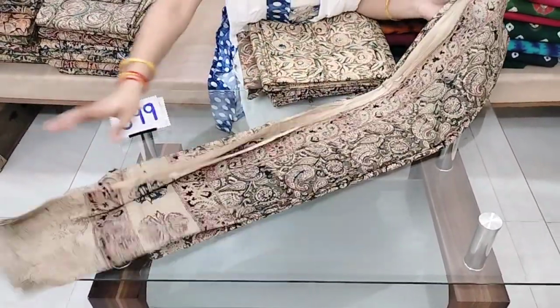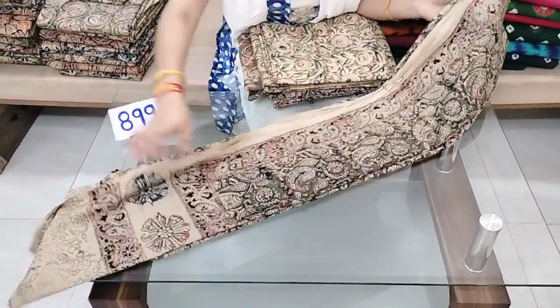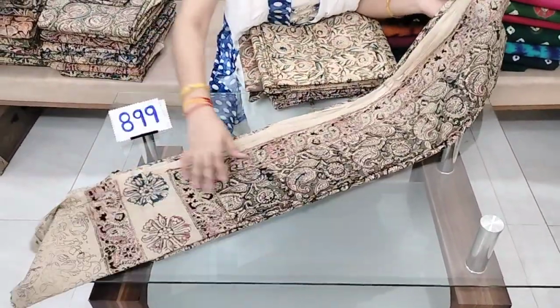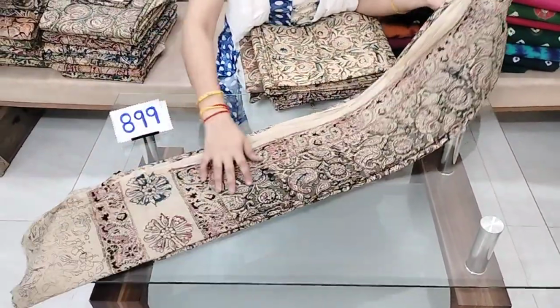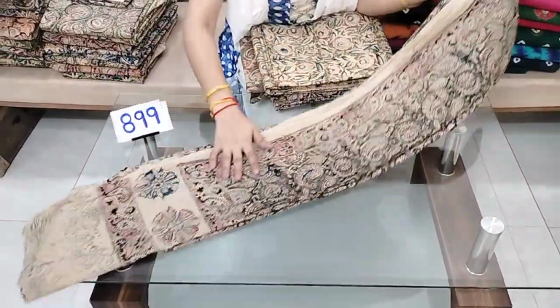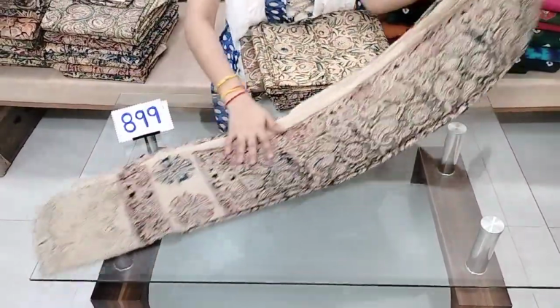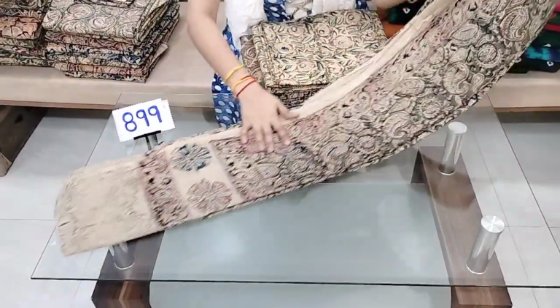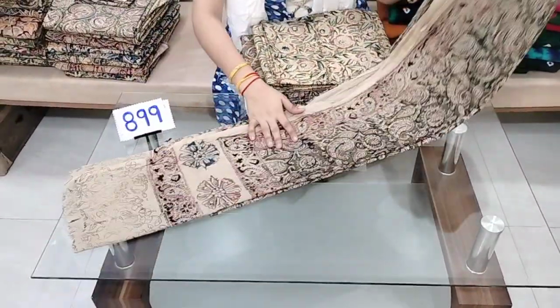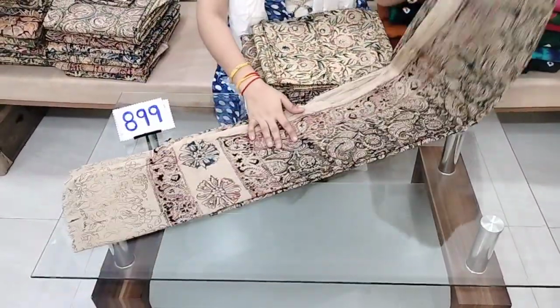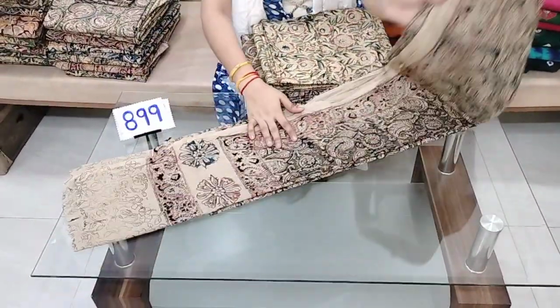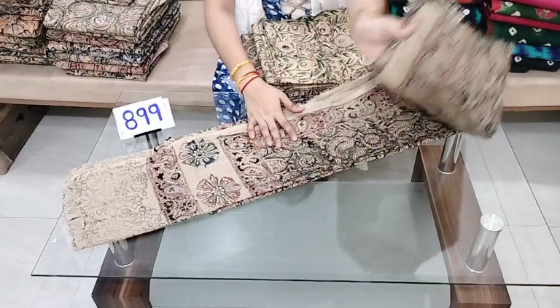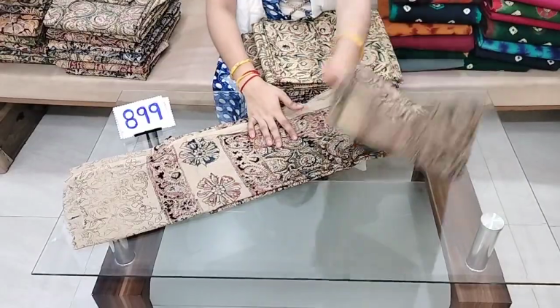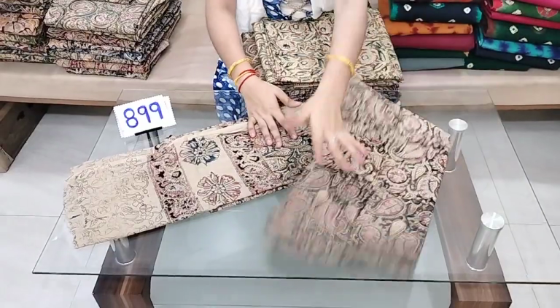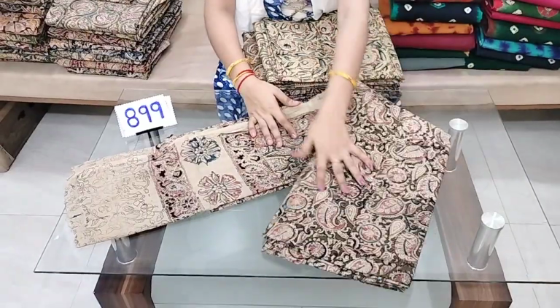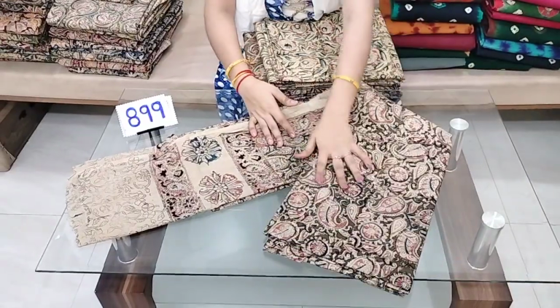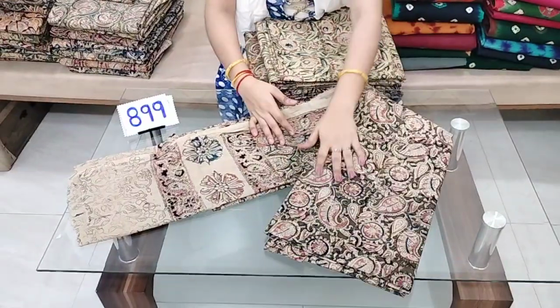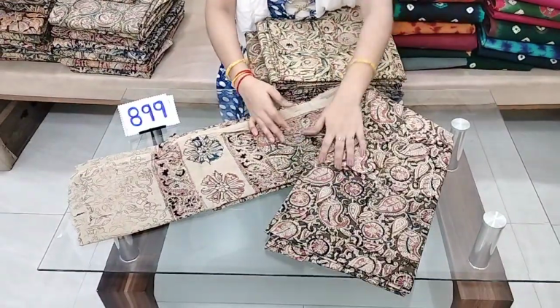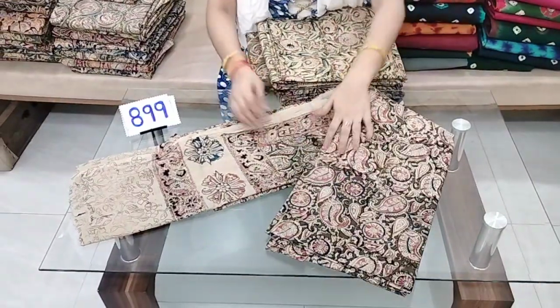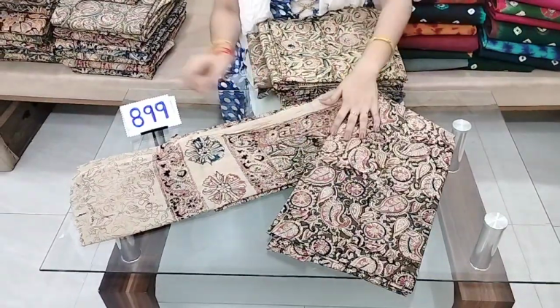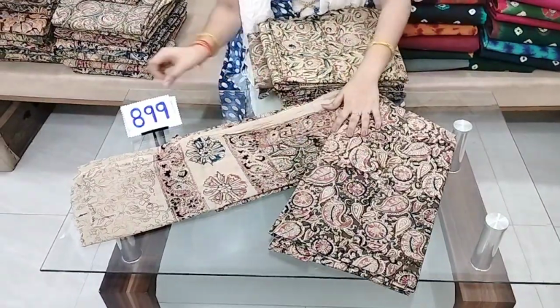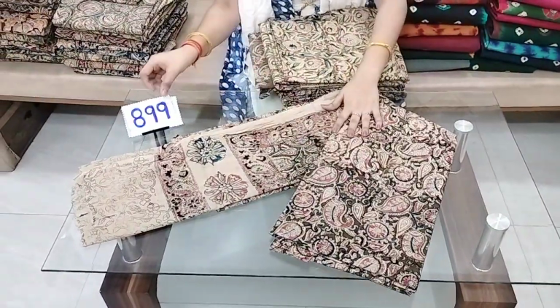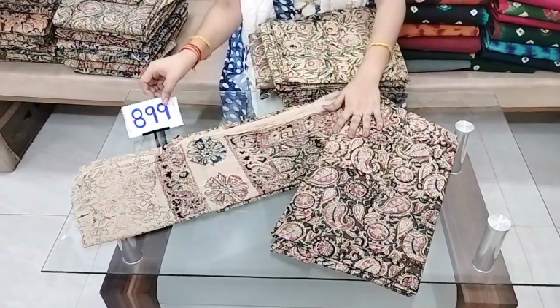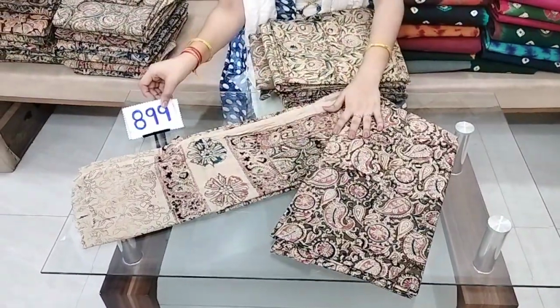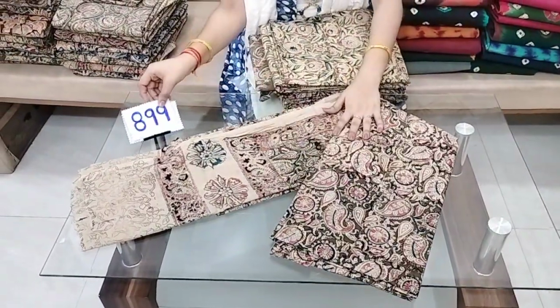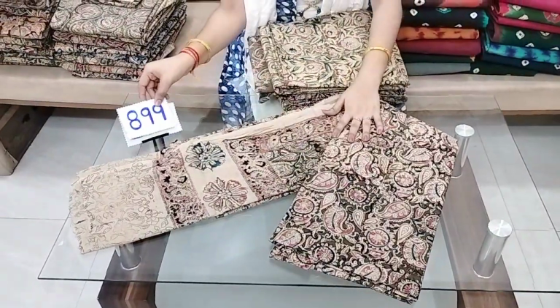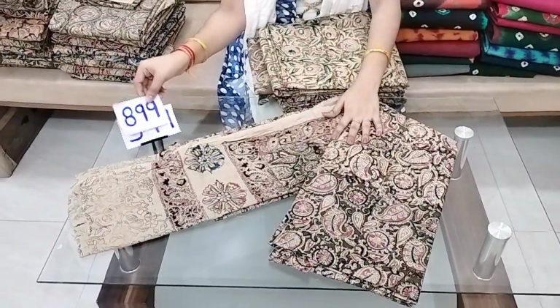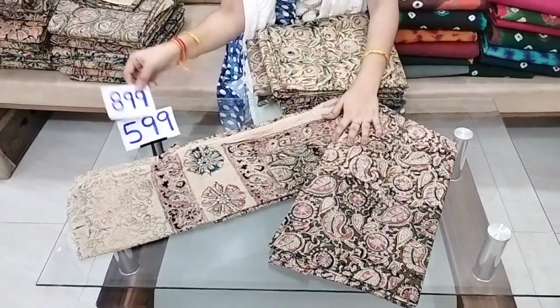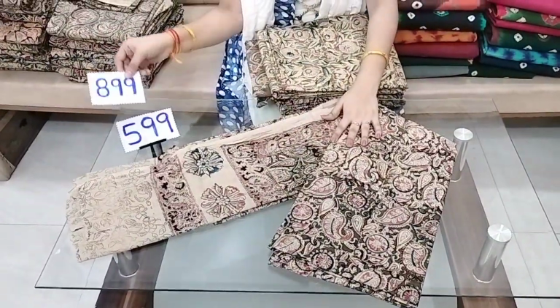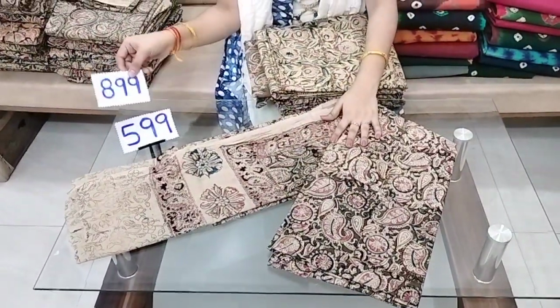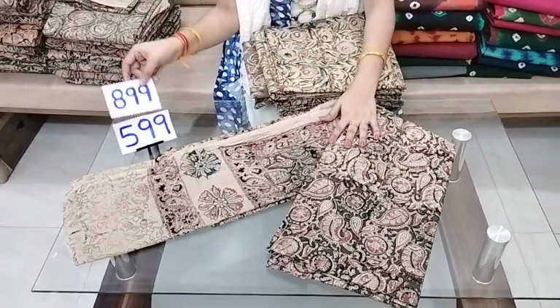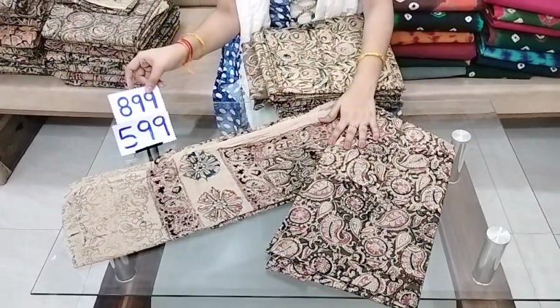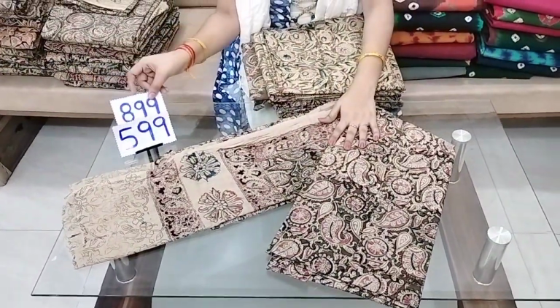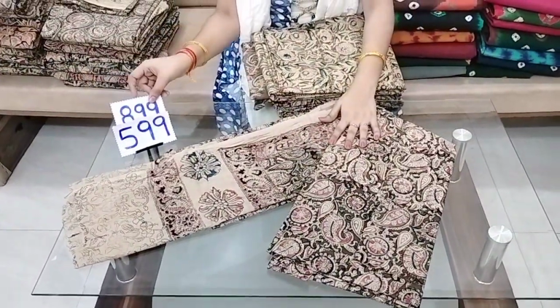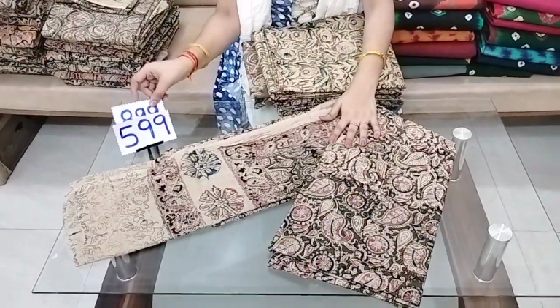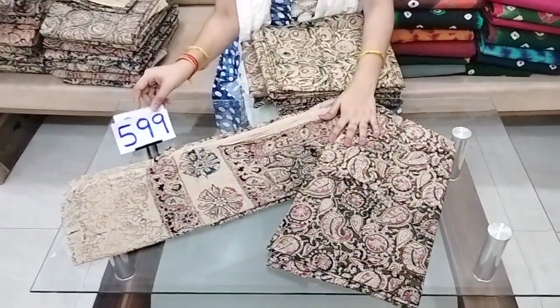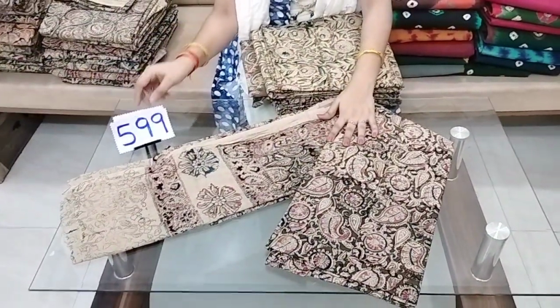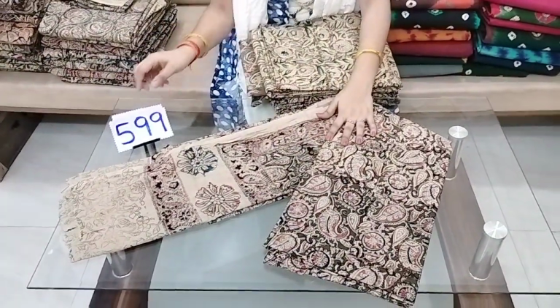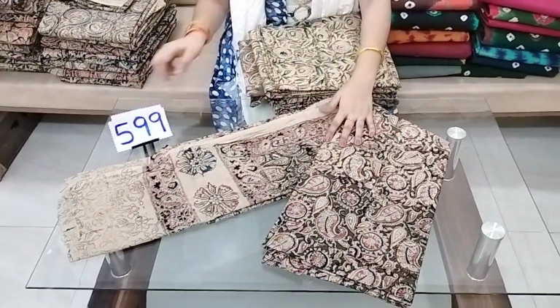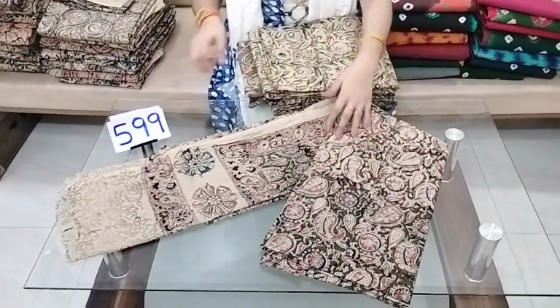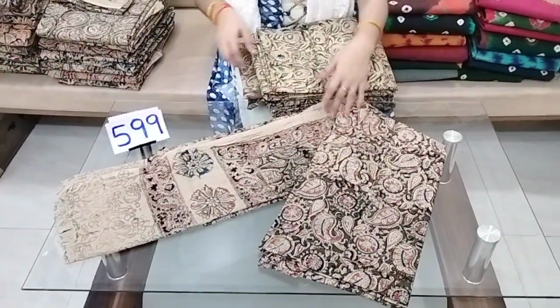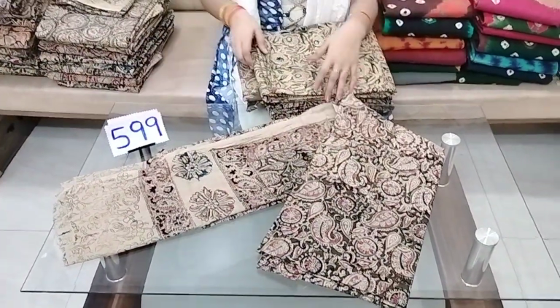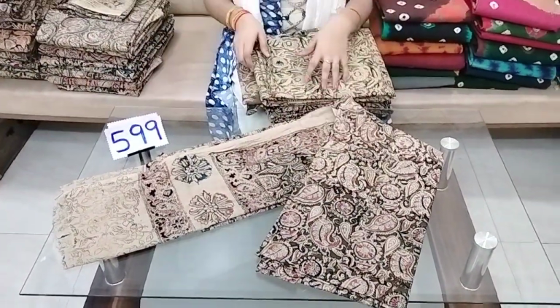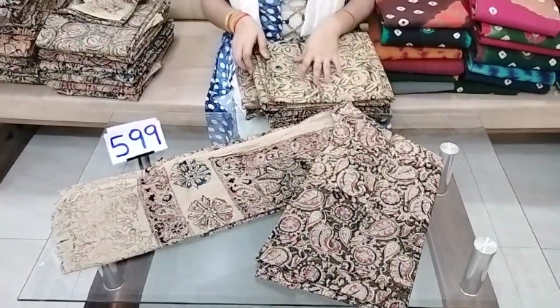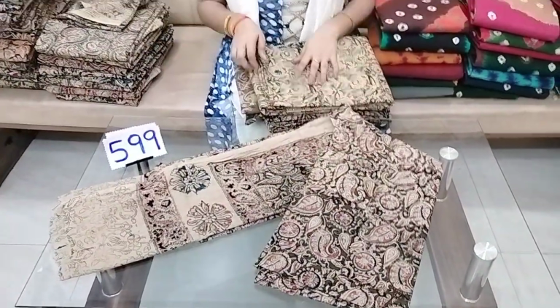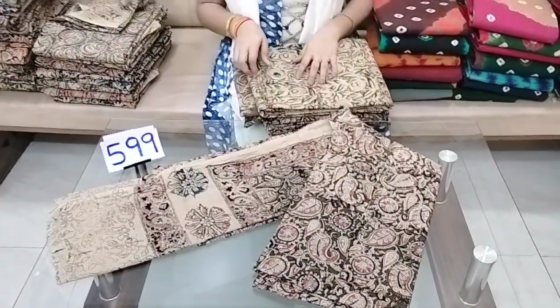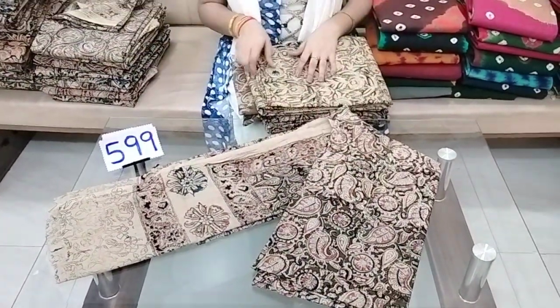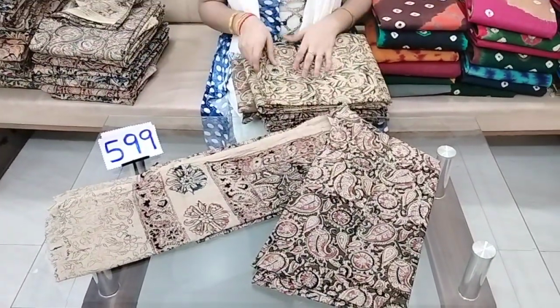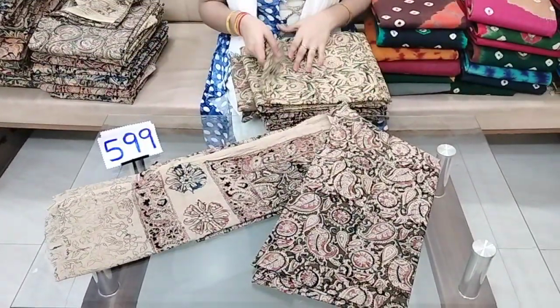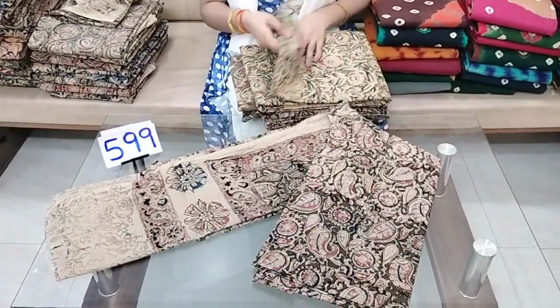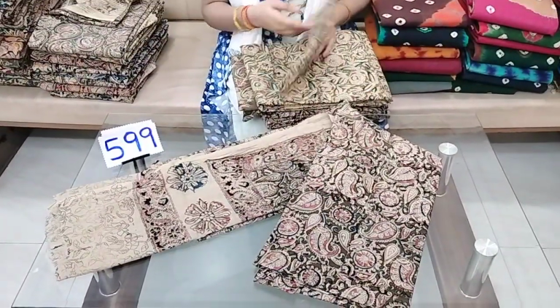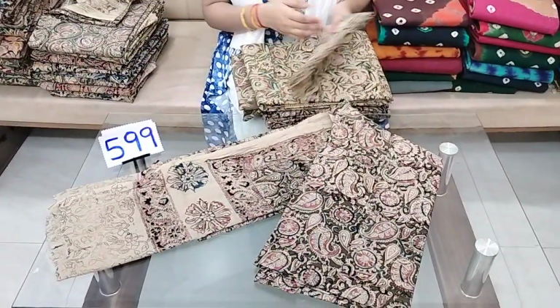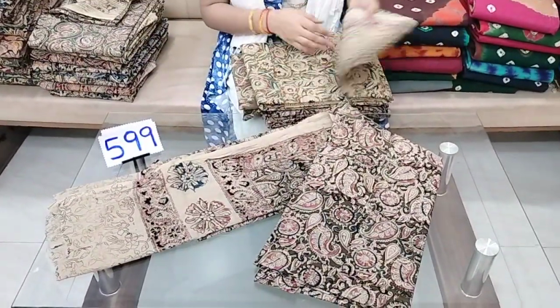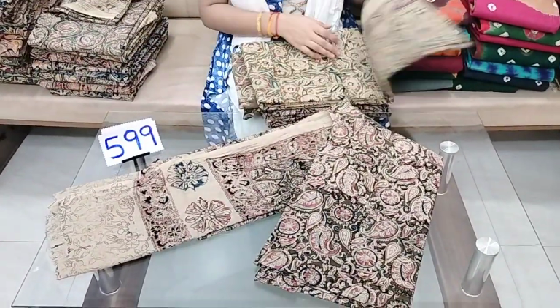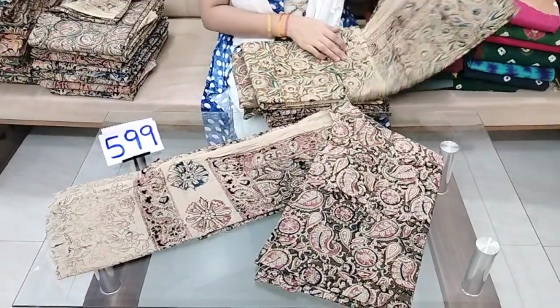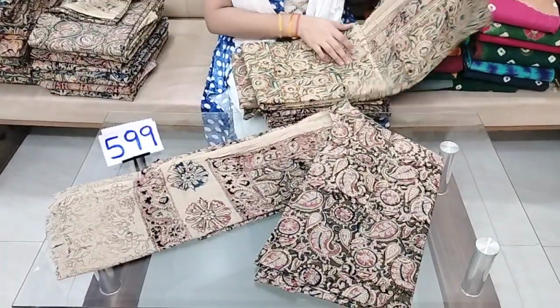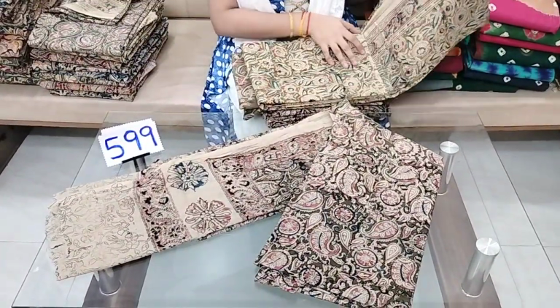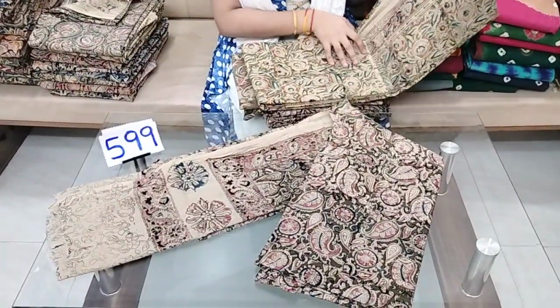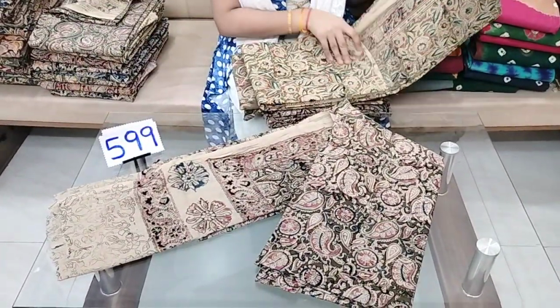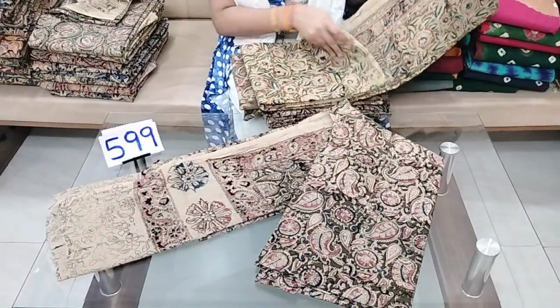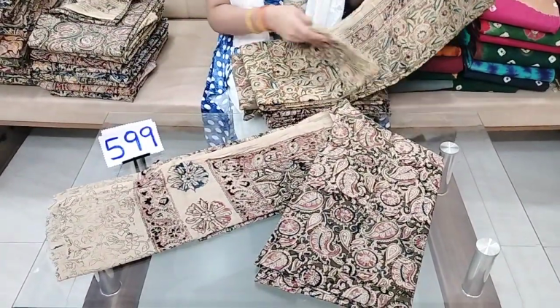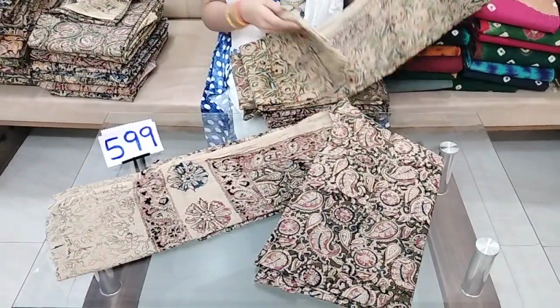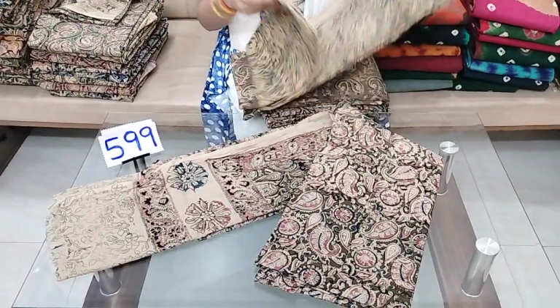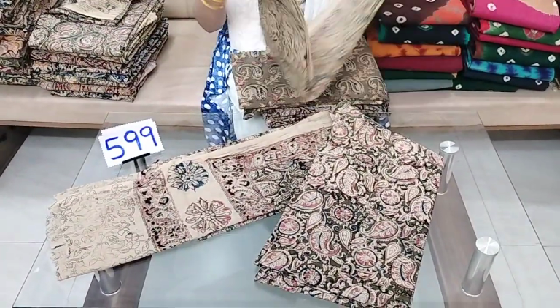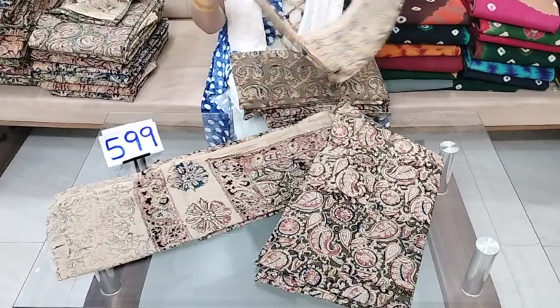The cost is ₹599 and the price is ₹550 with free shipping.